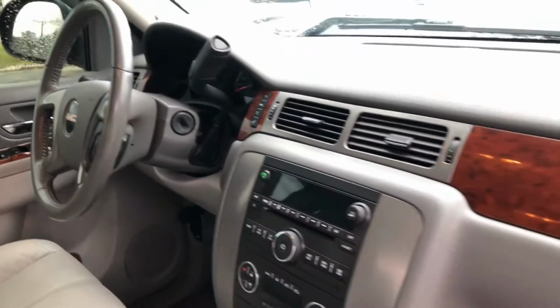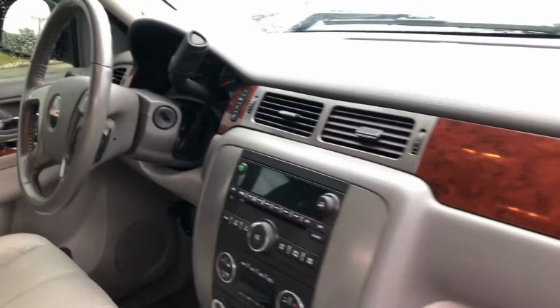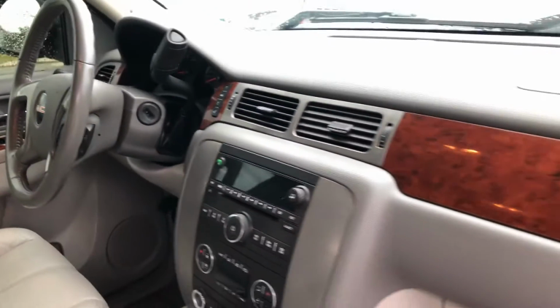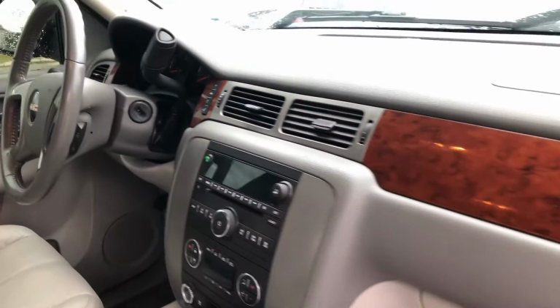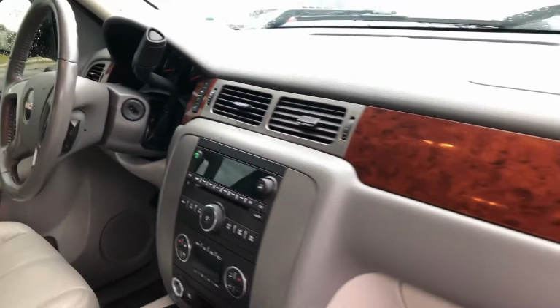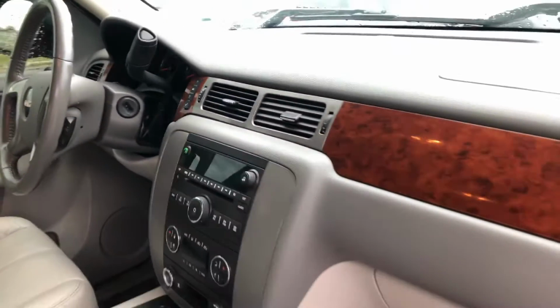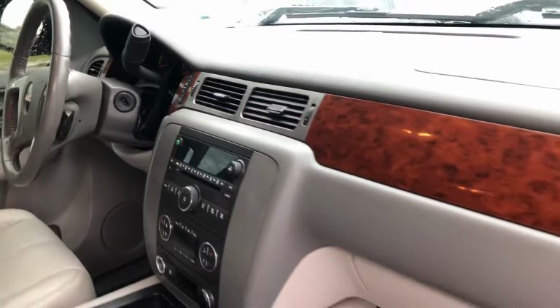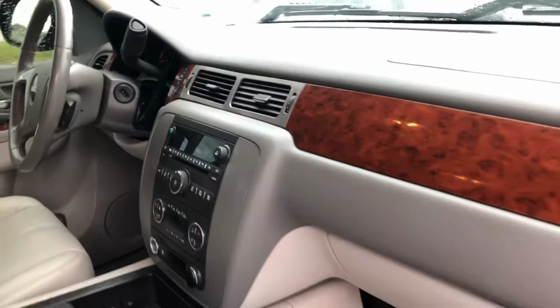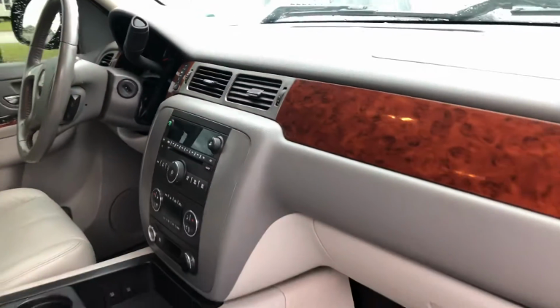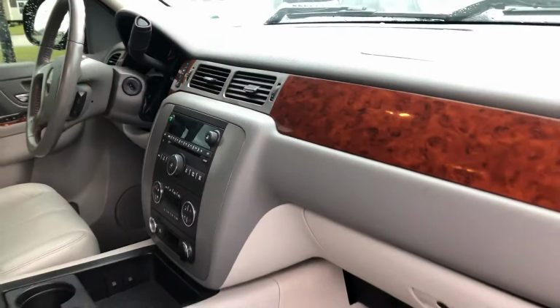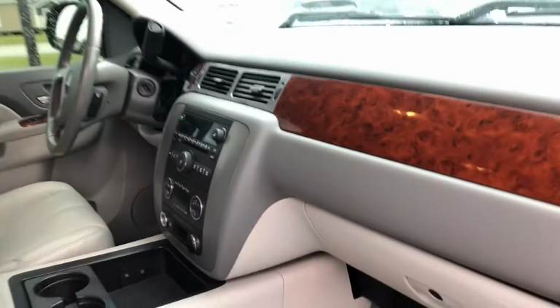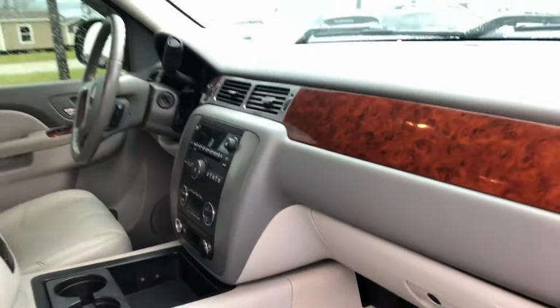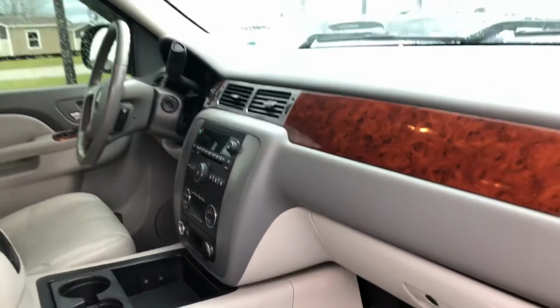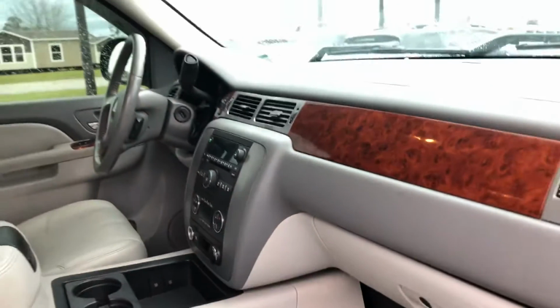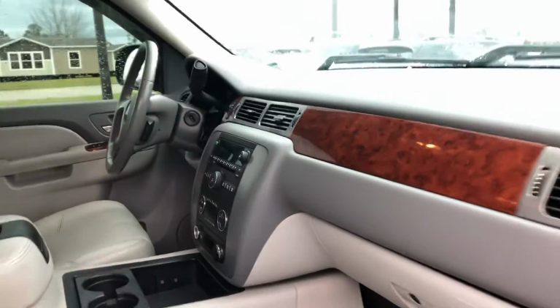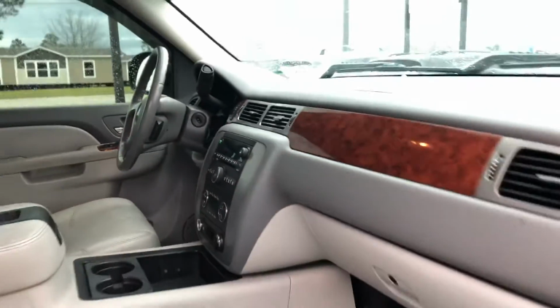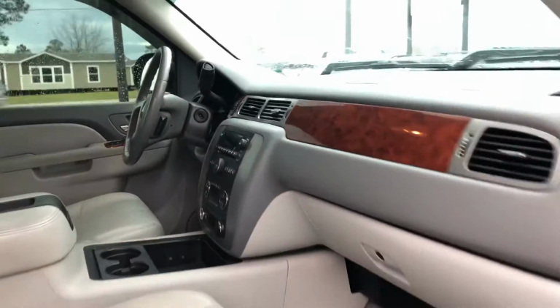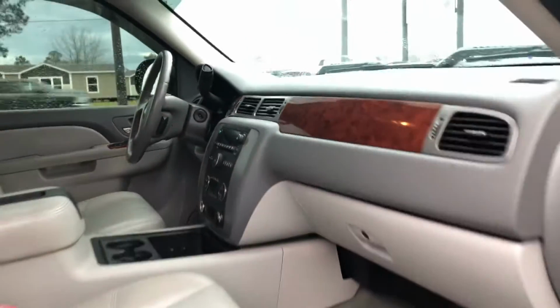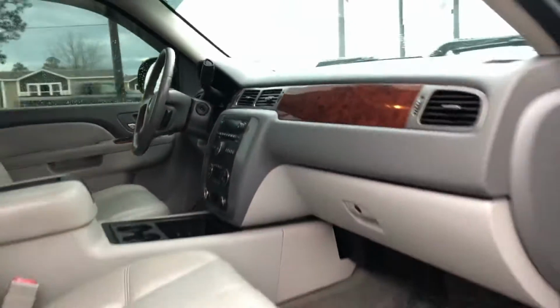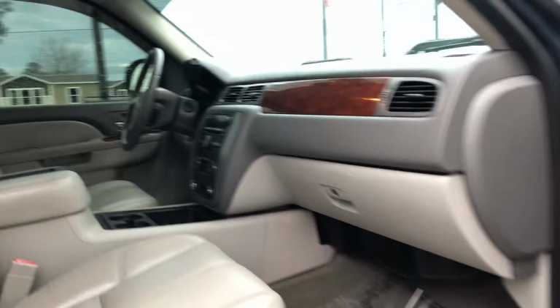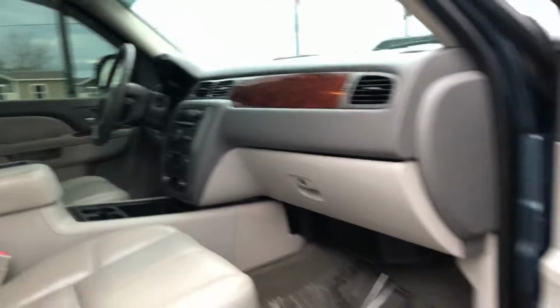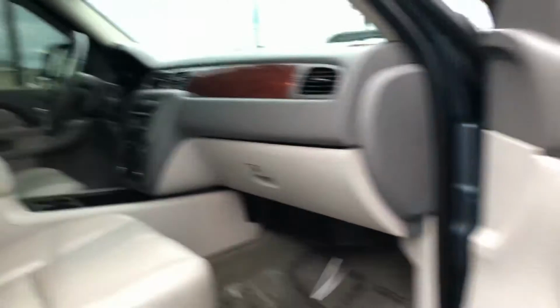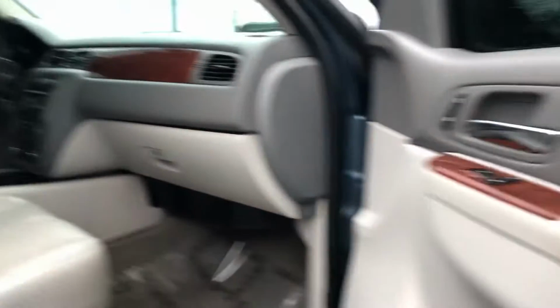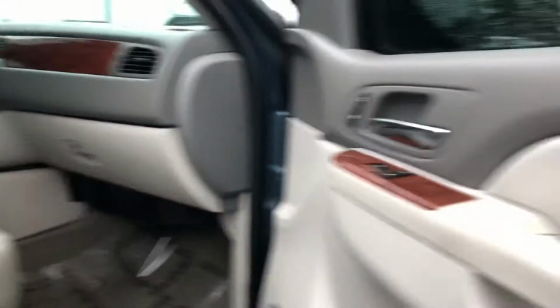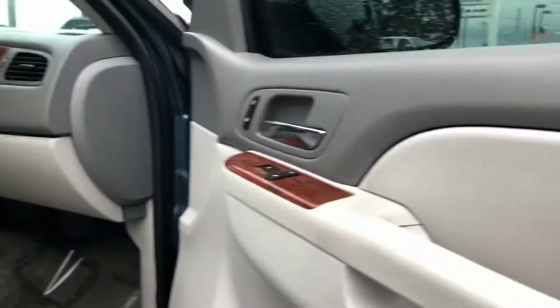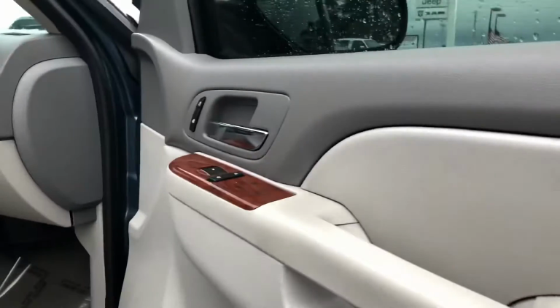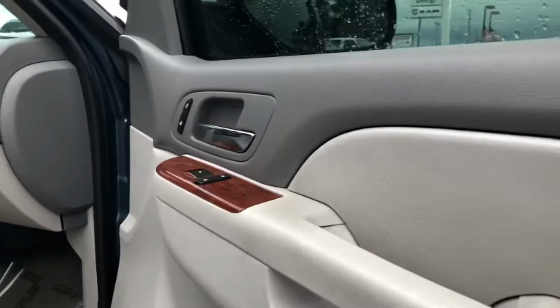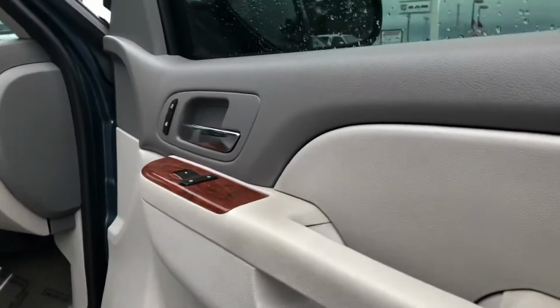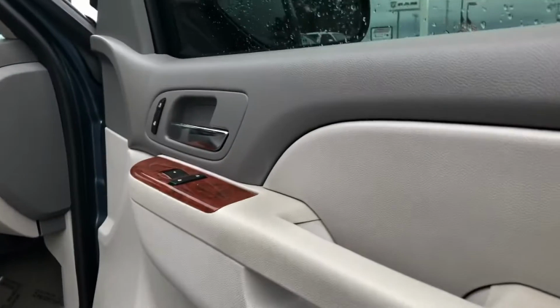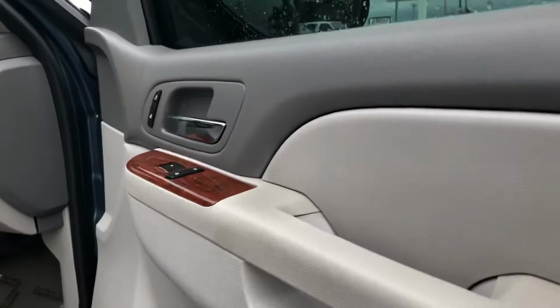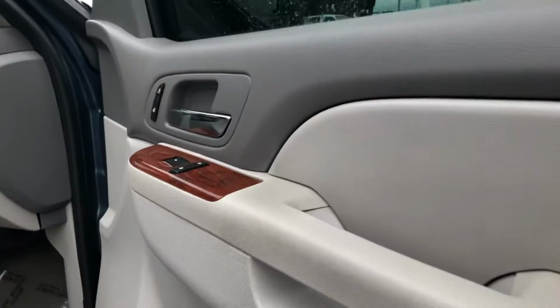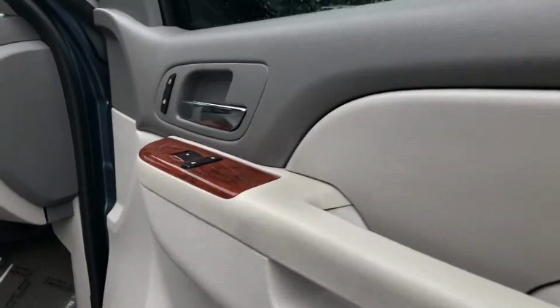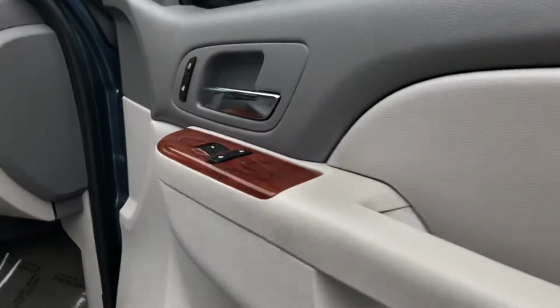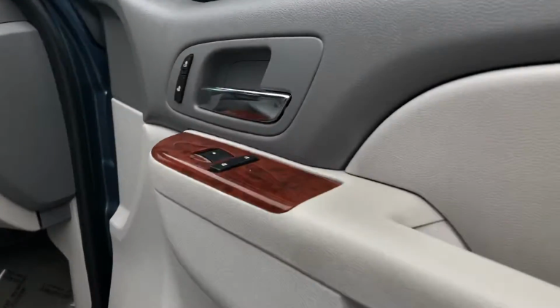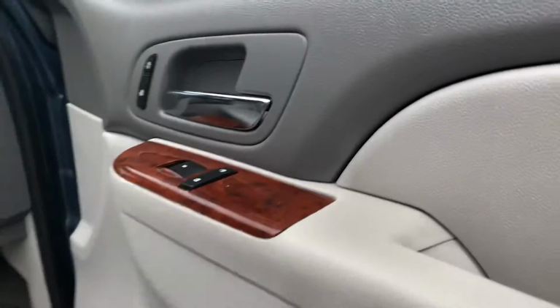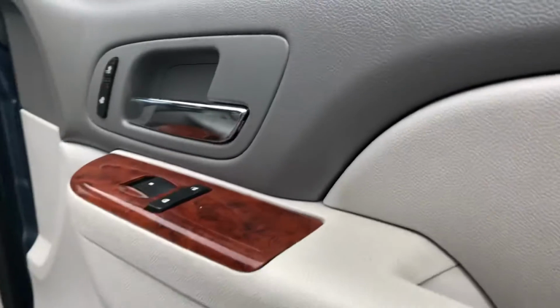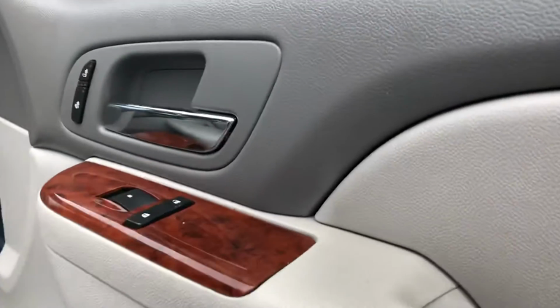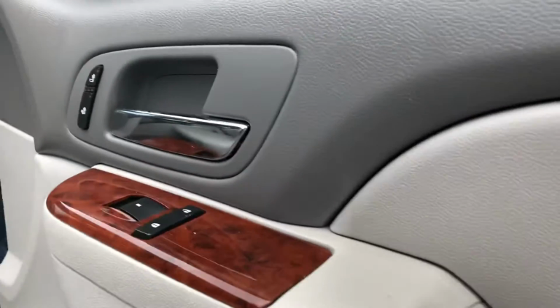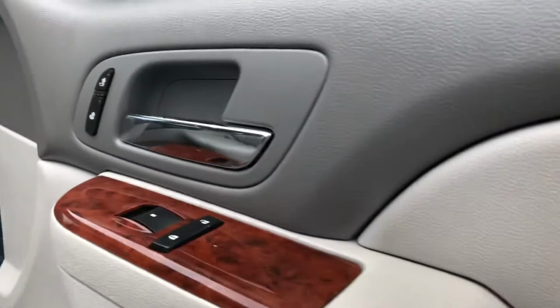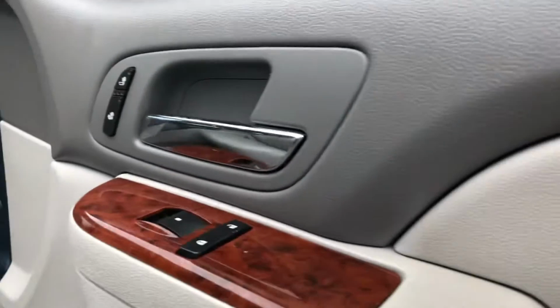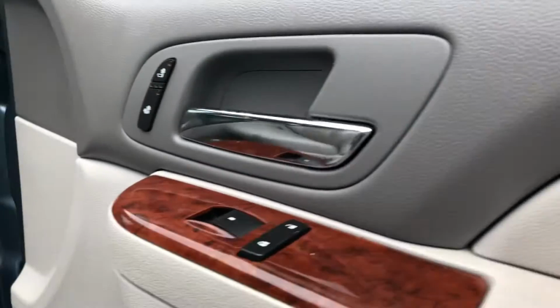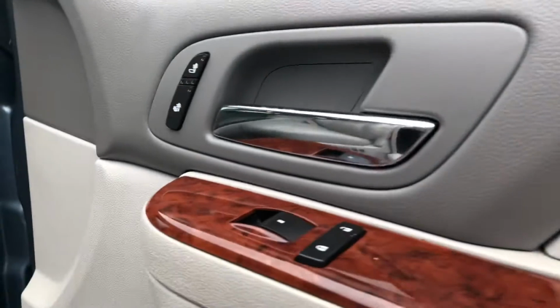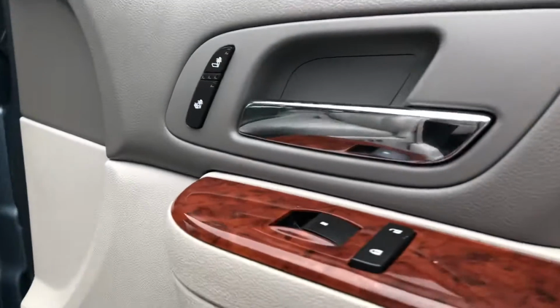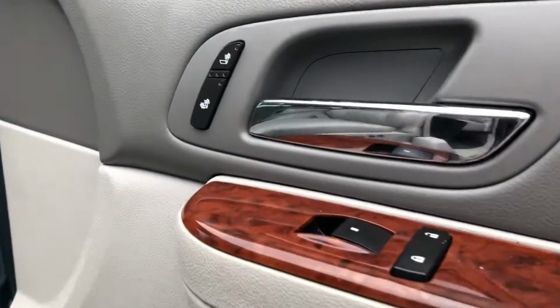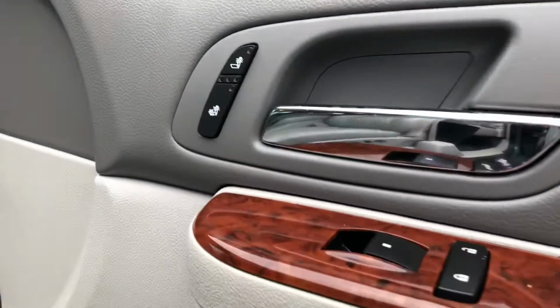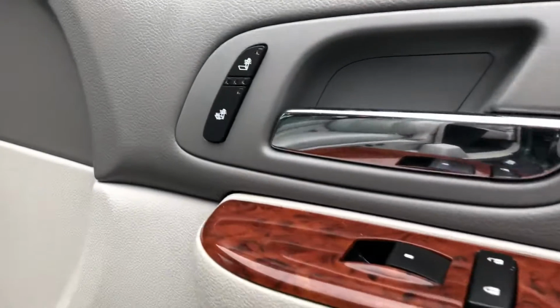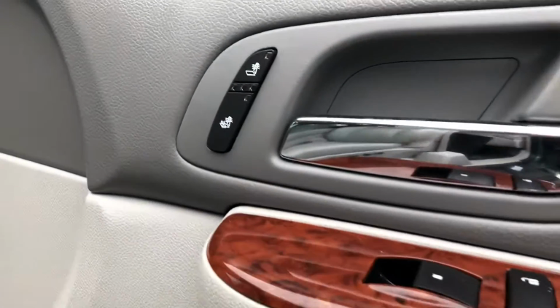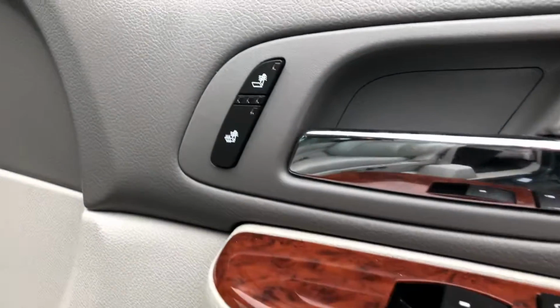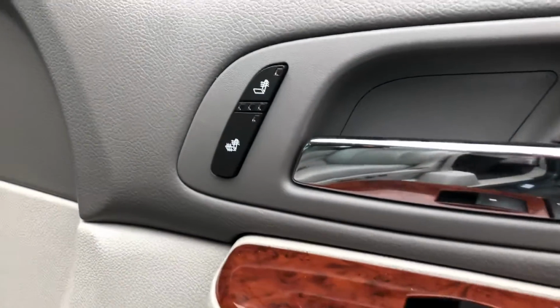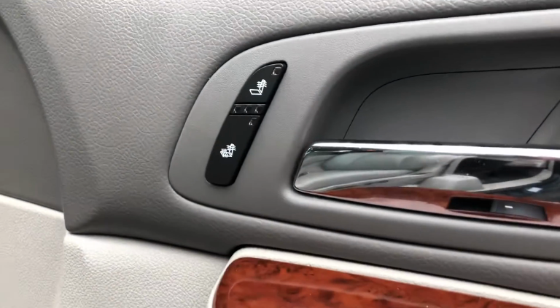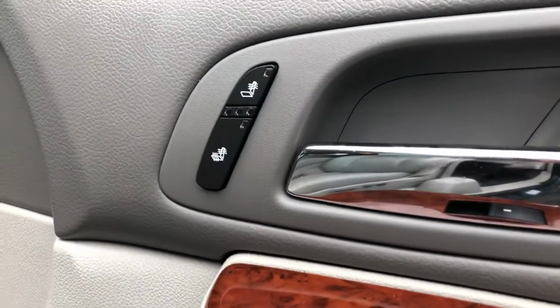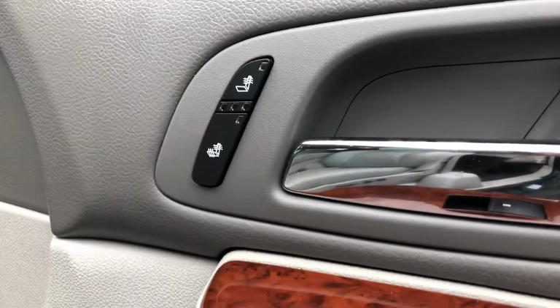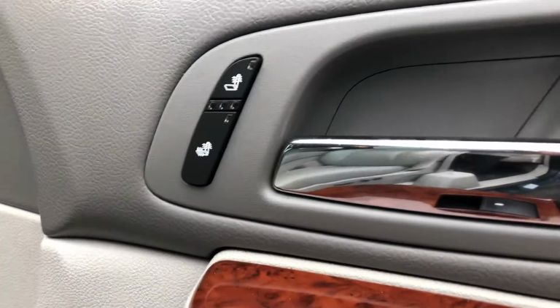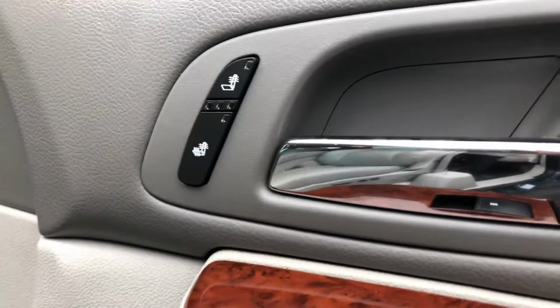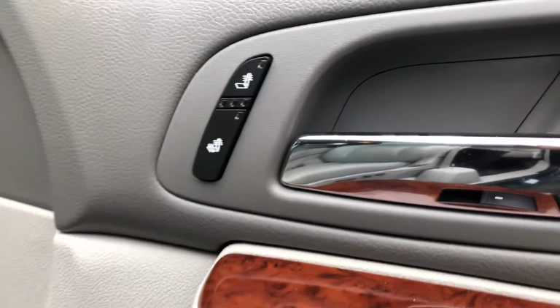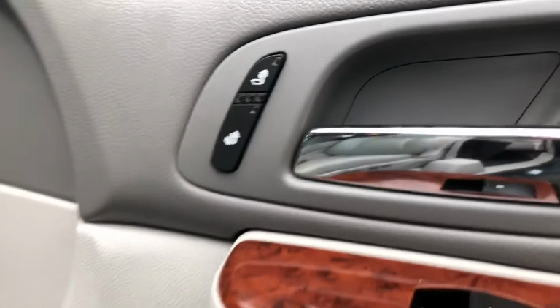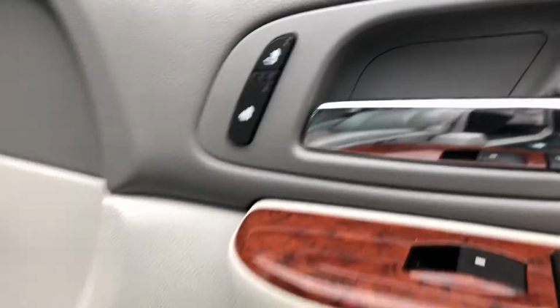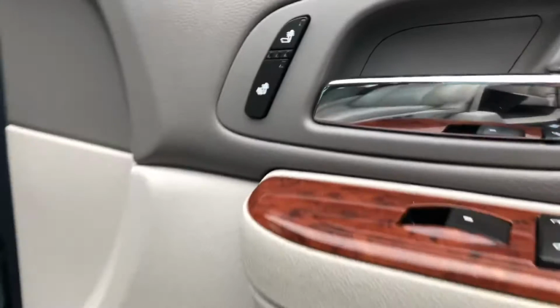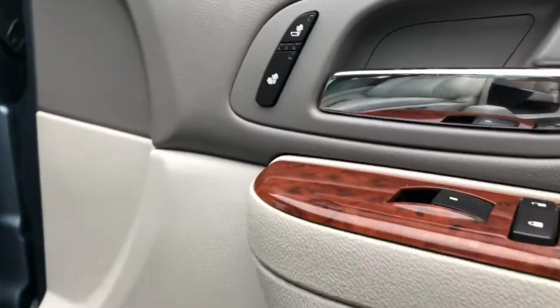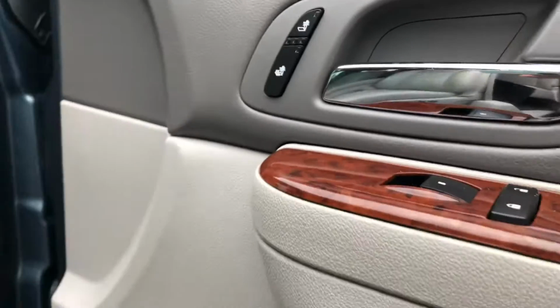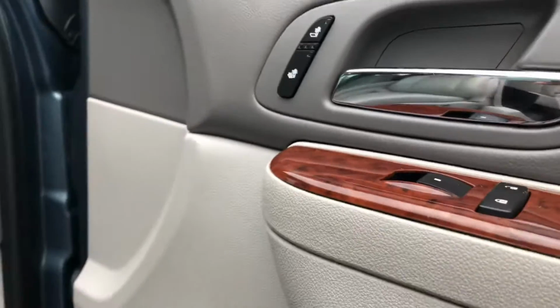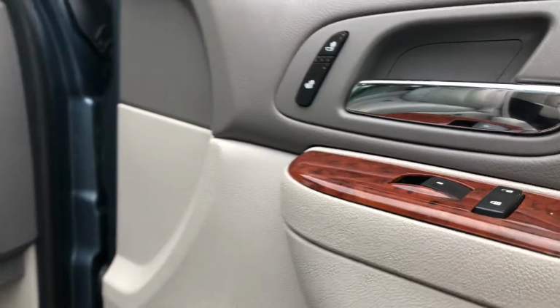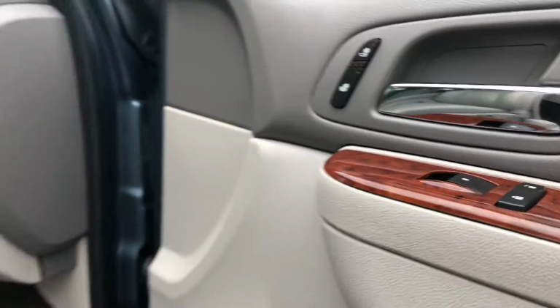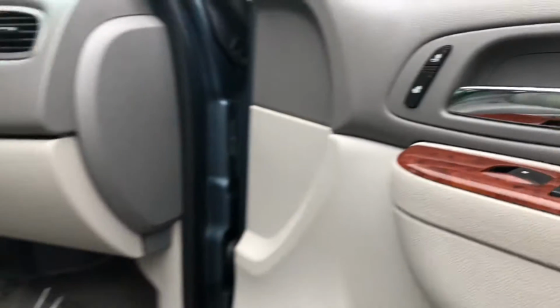And like I said, those are power folding mirrors as well. And then here are your heated seat controls. You've got that on the driver's side as well.